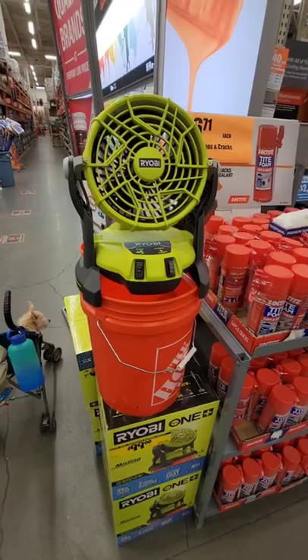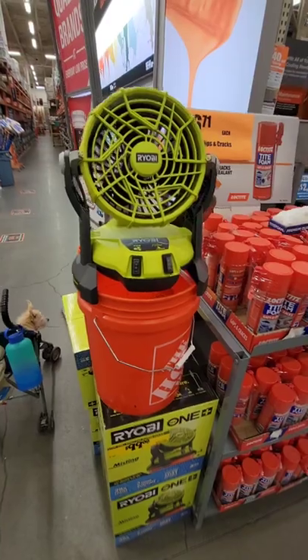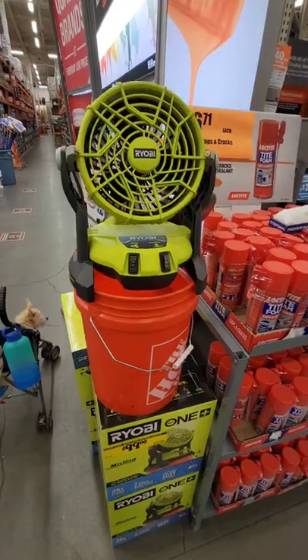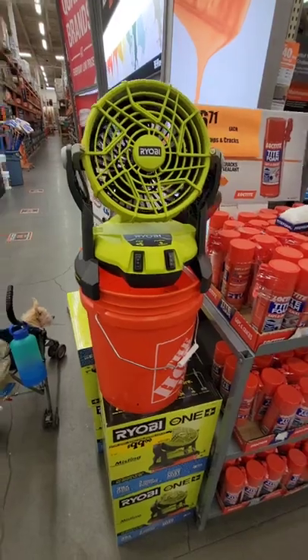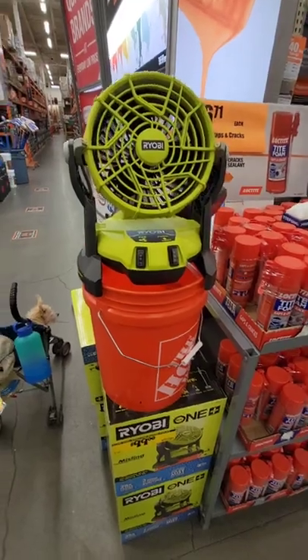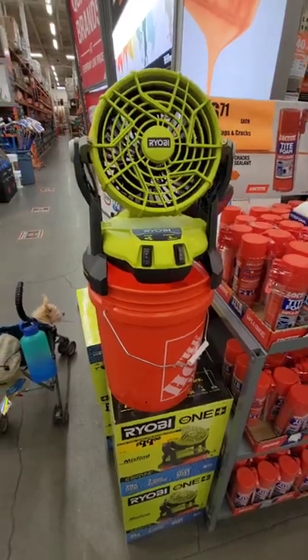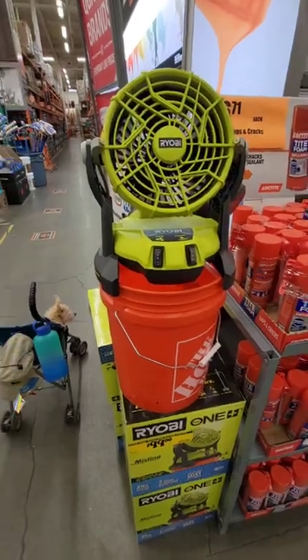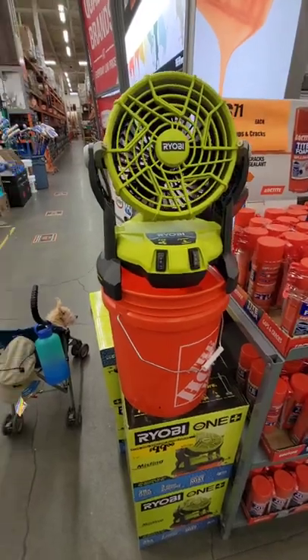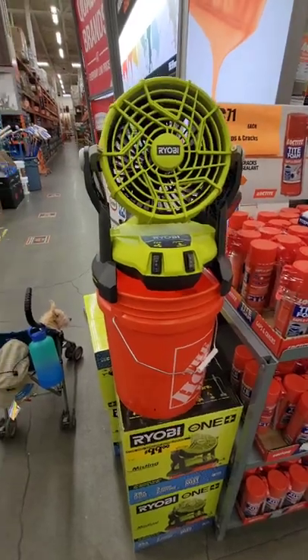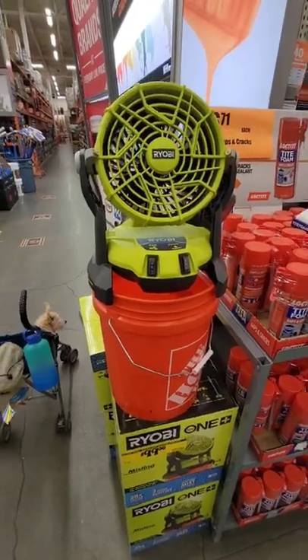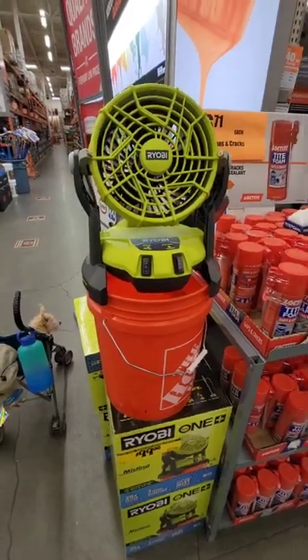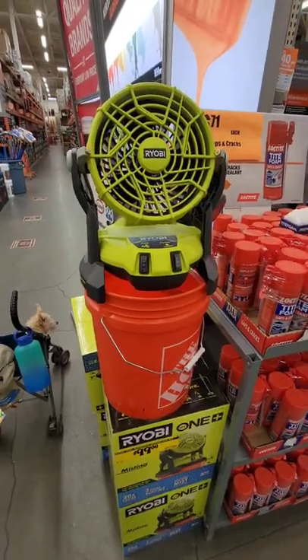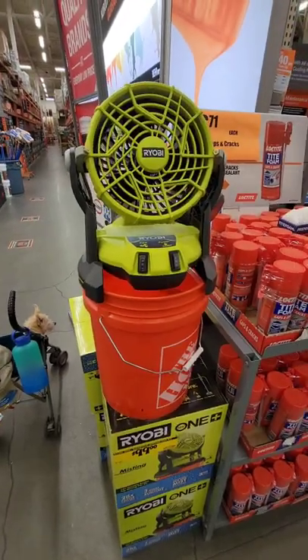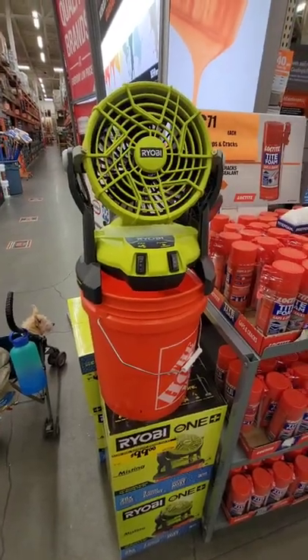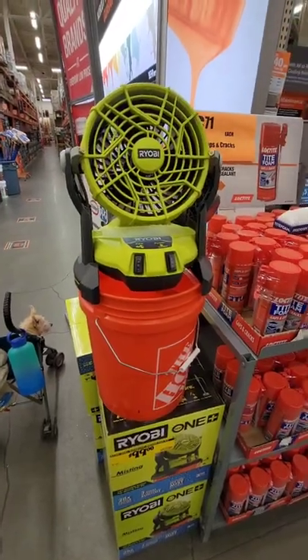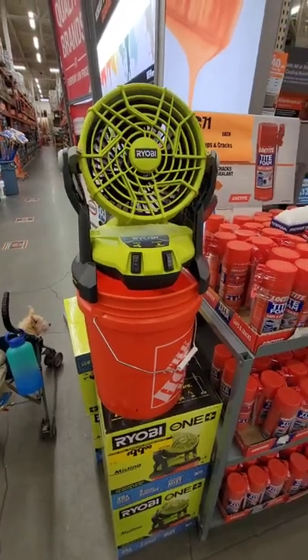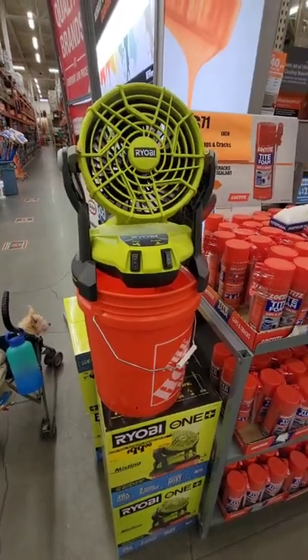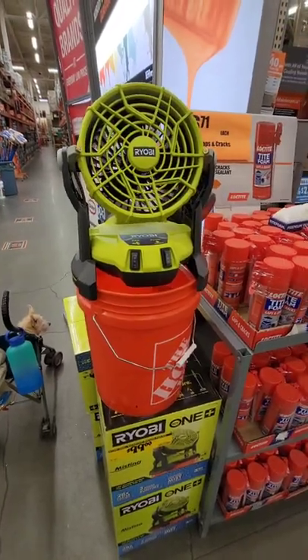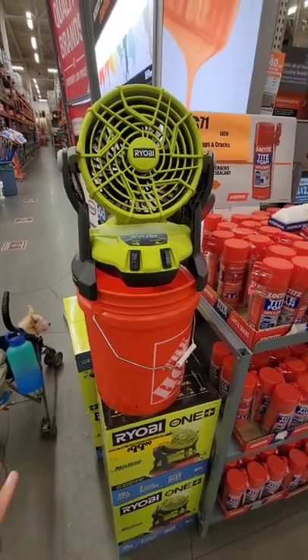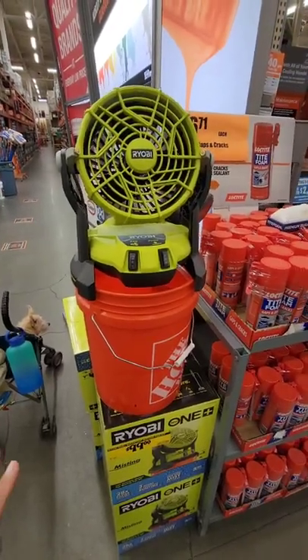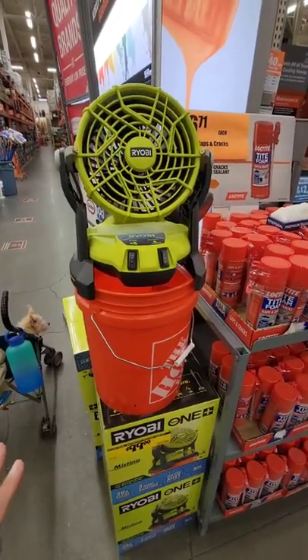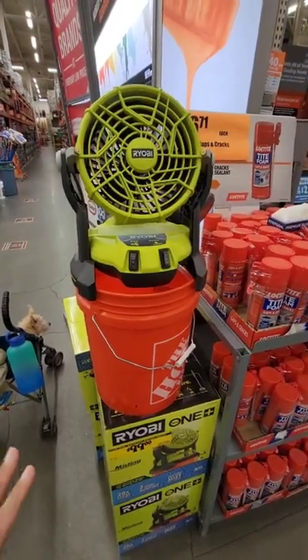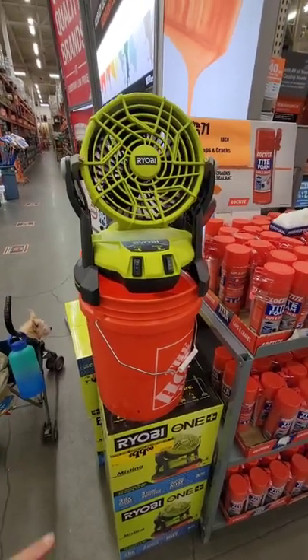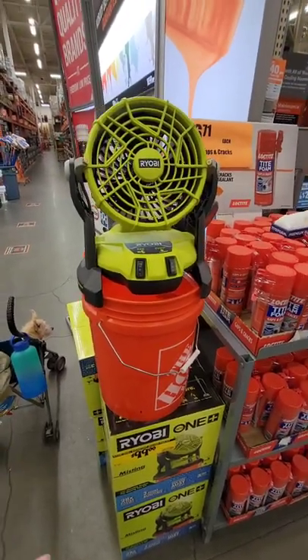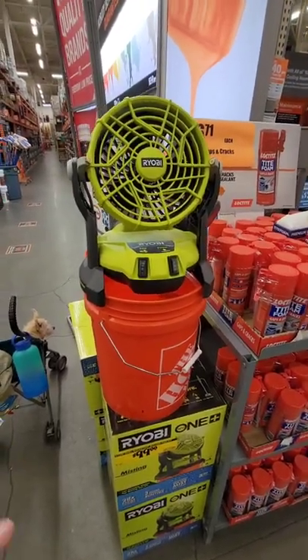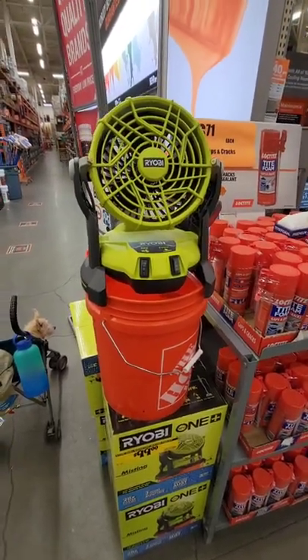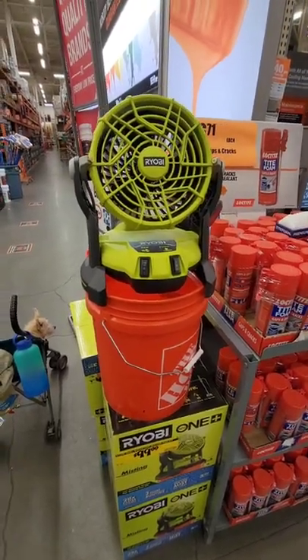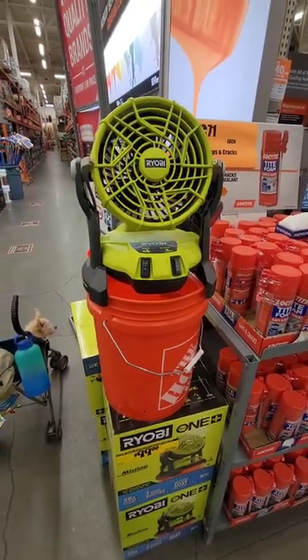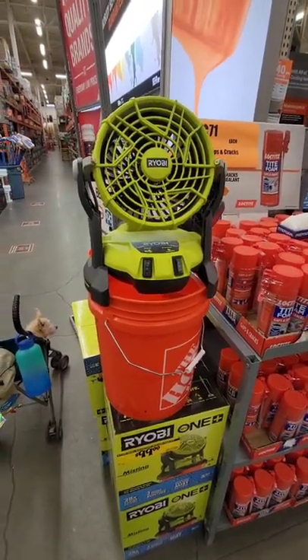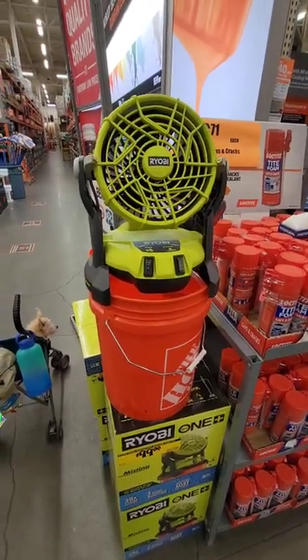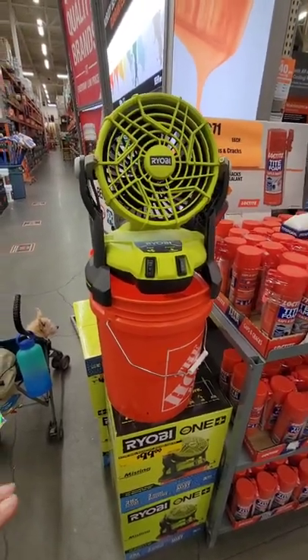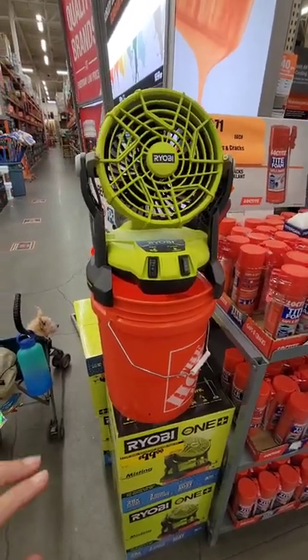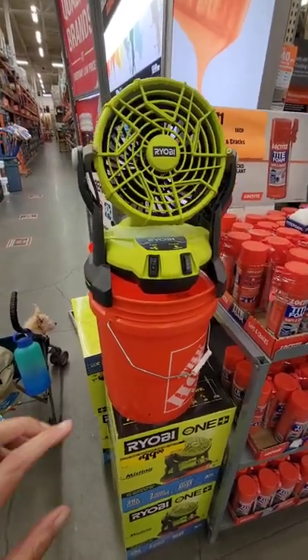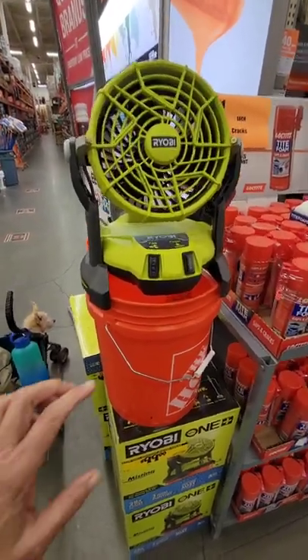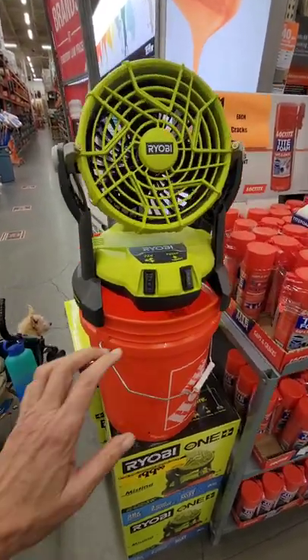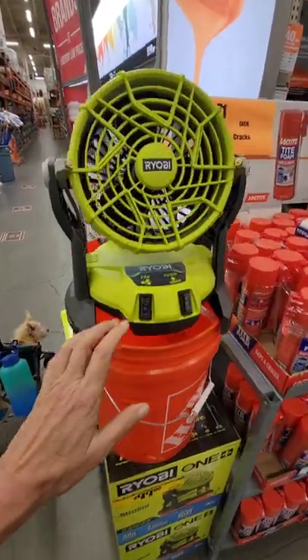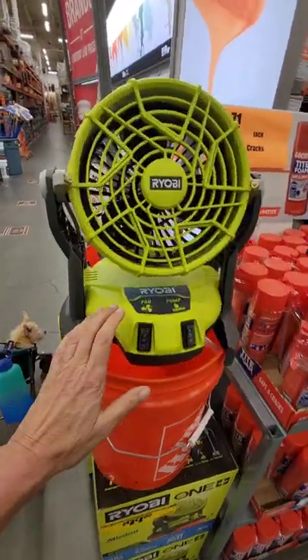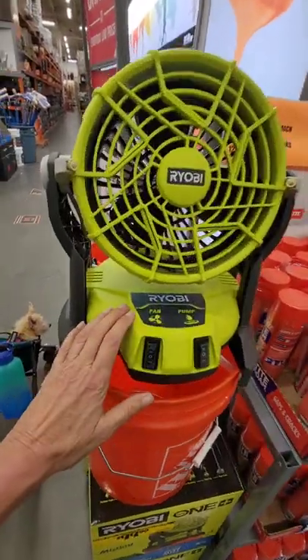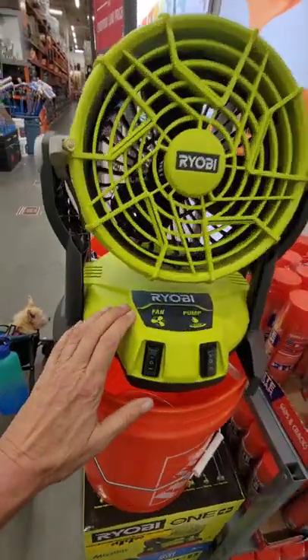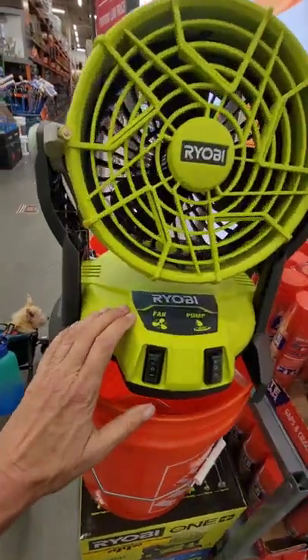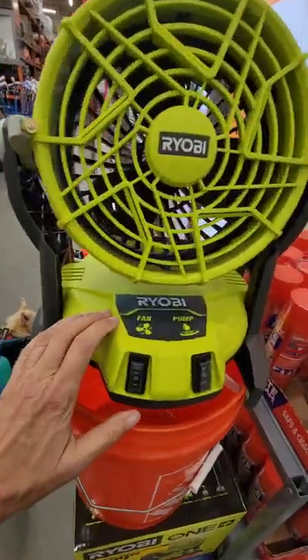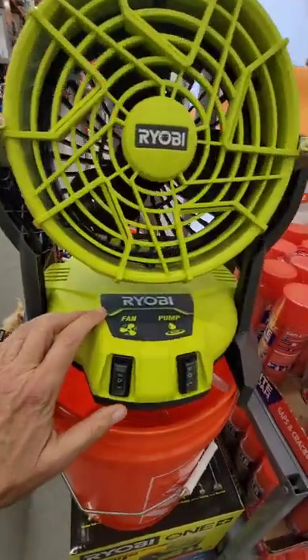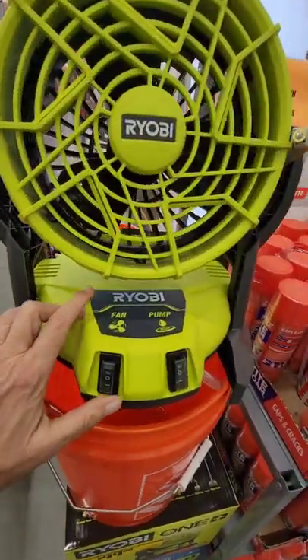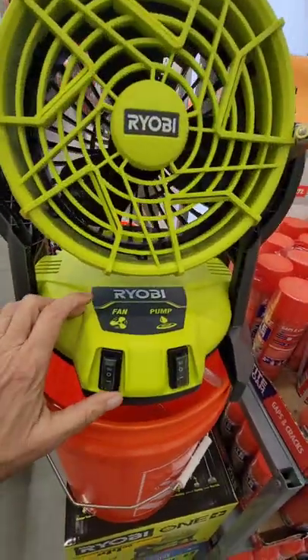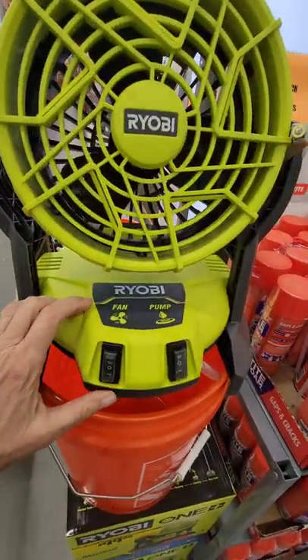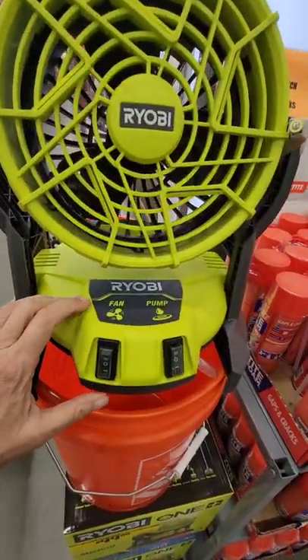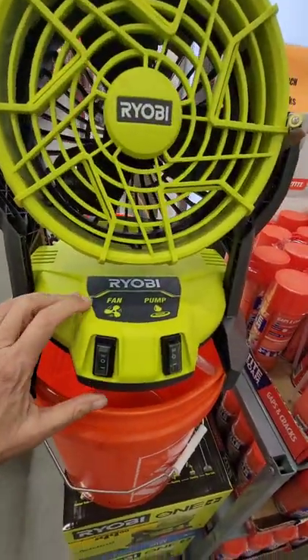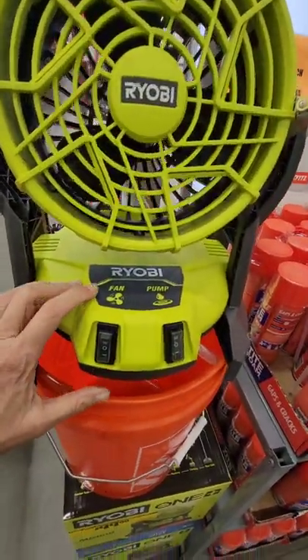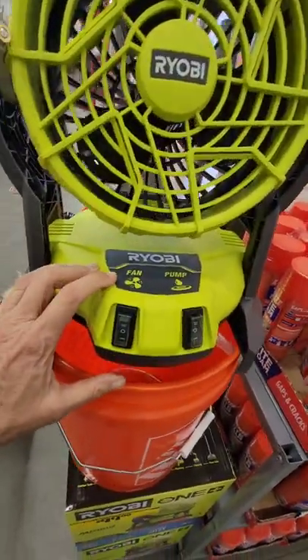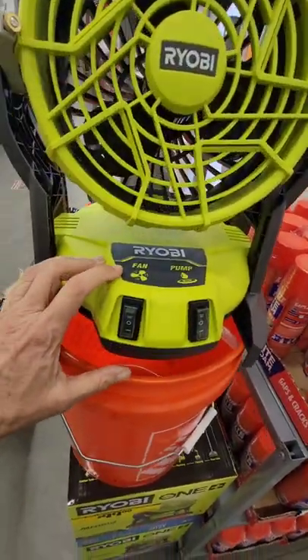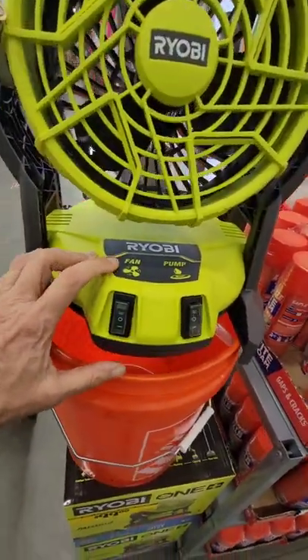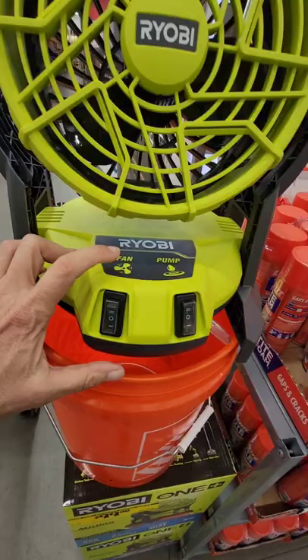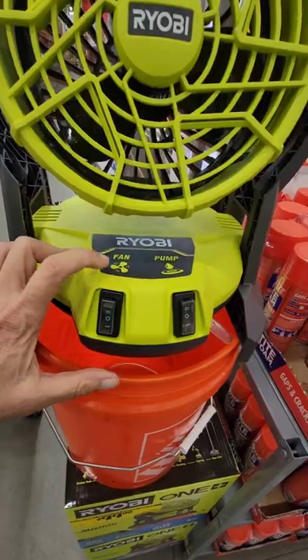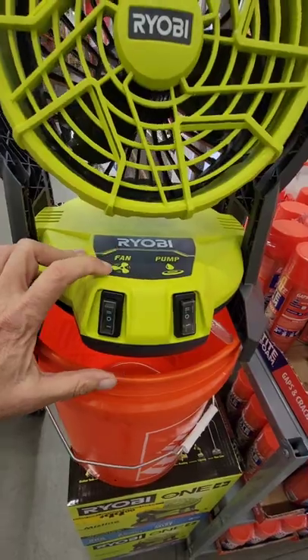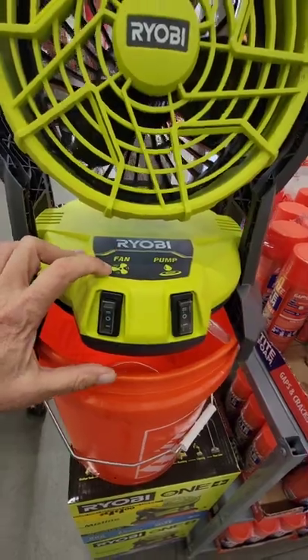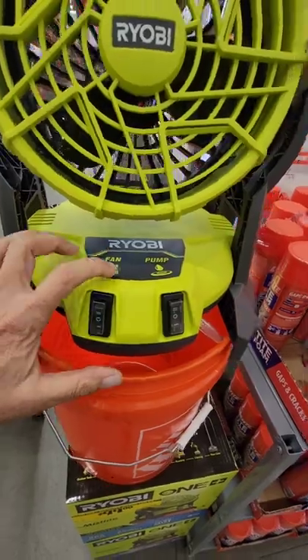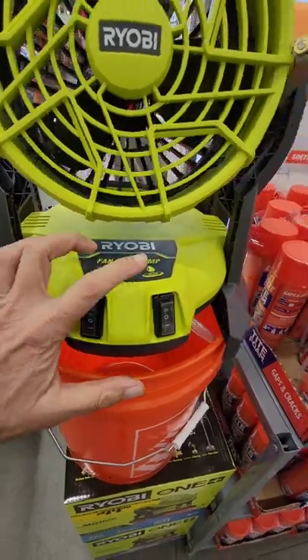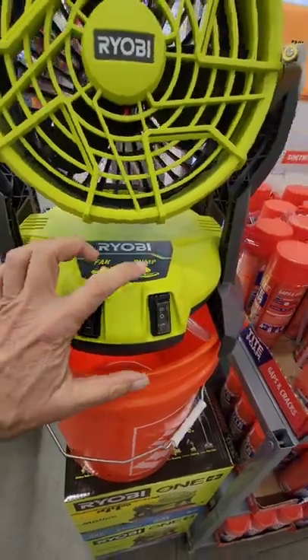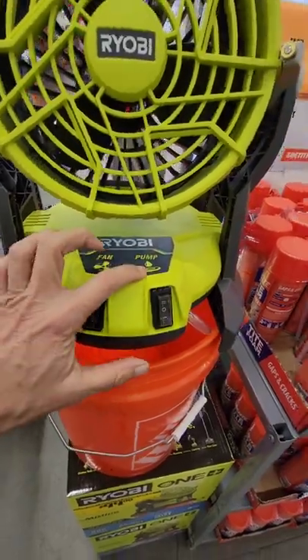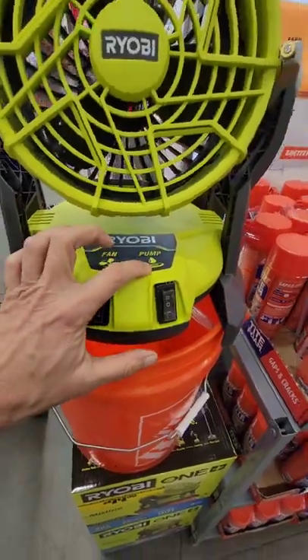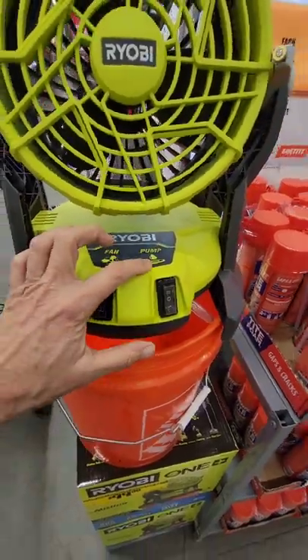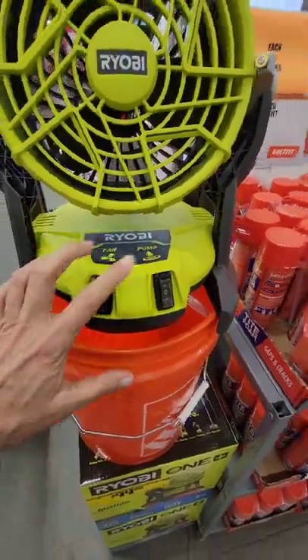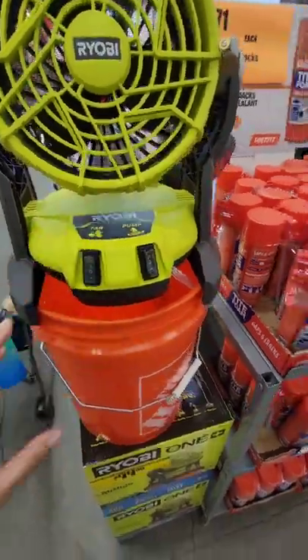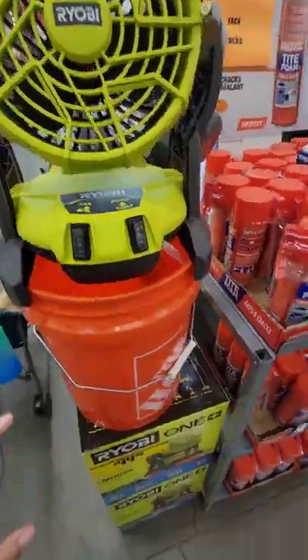This could be a game changer for some people. This is really cool. This is Ryobi — it's over at Home Depot. There's the fan, and there's the pump.